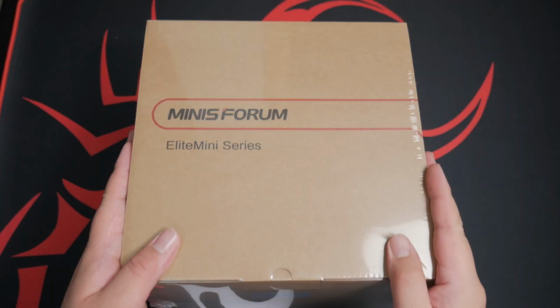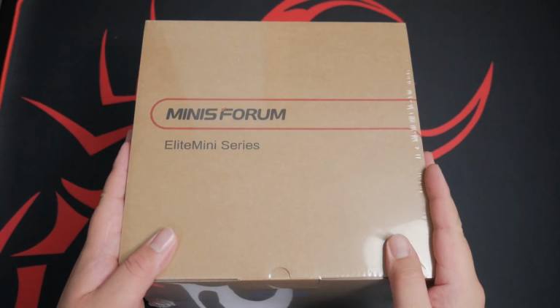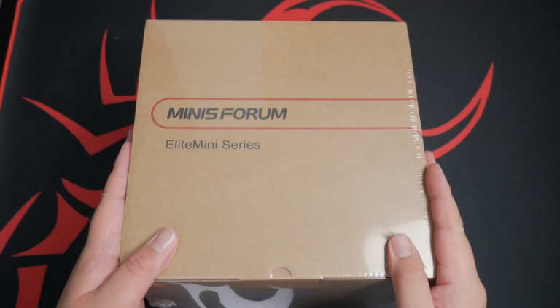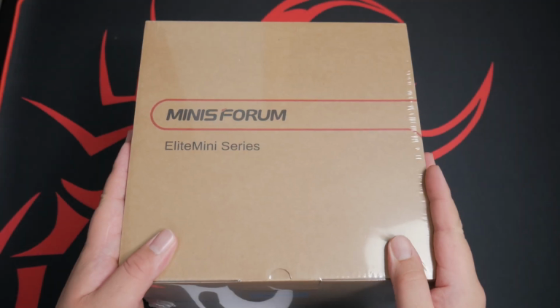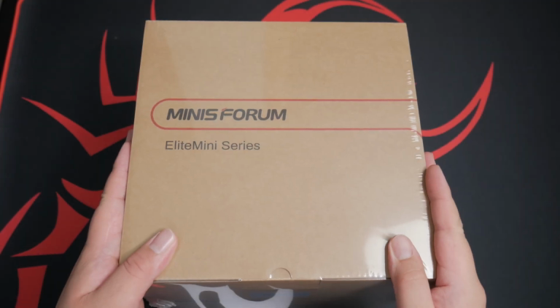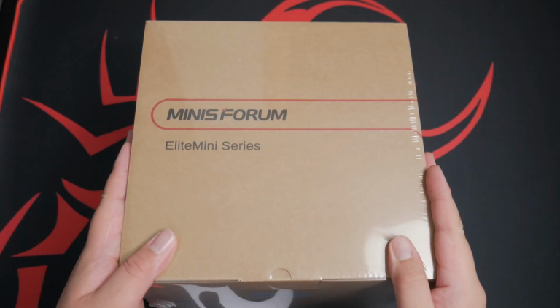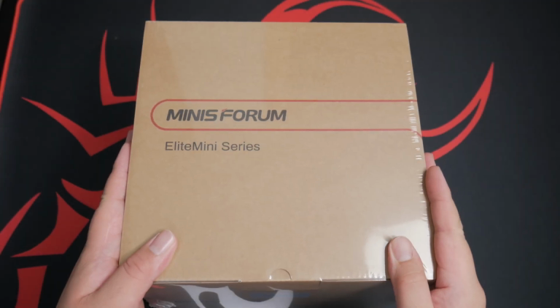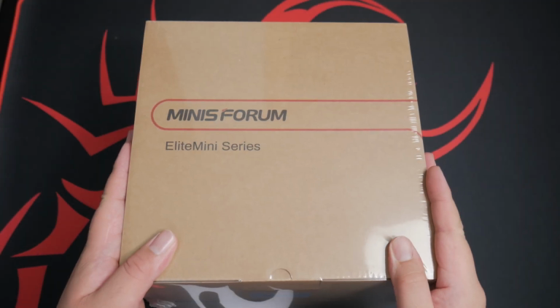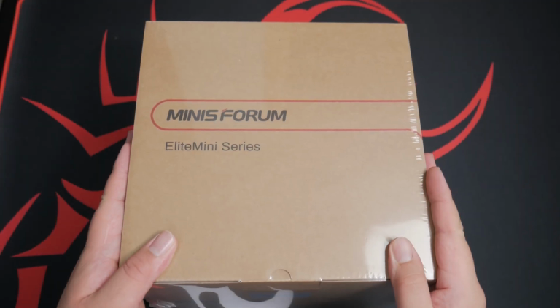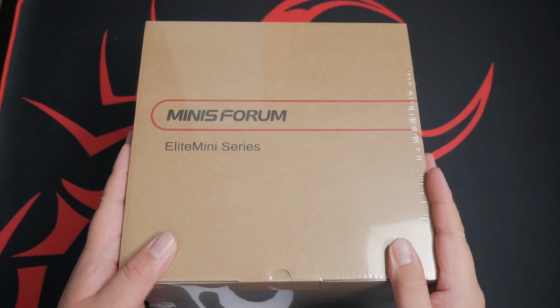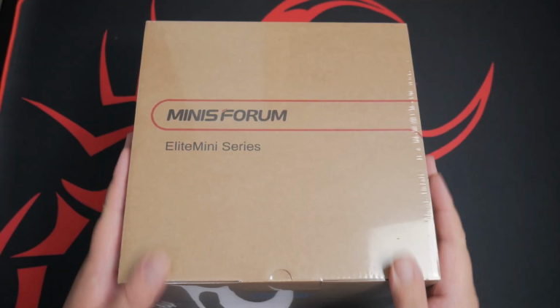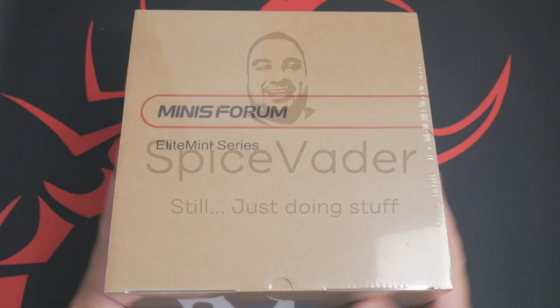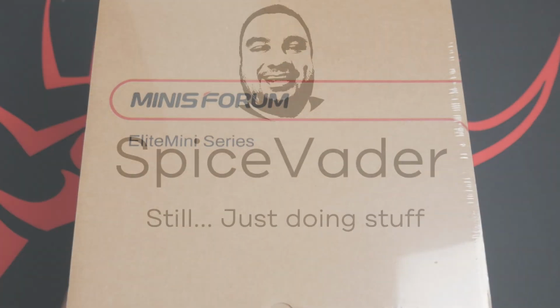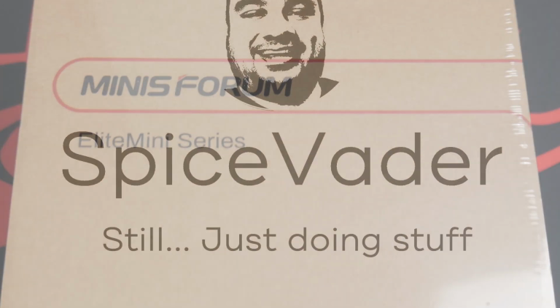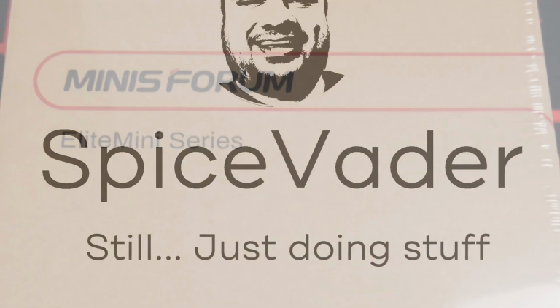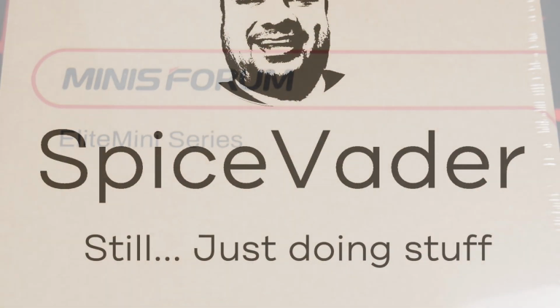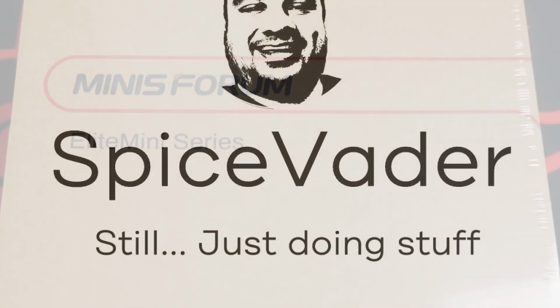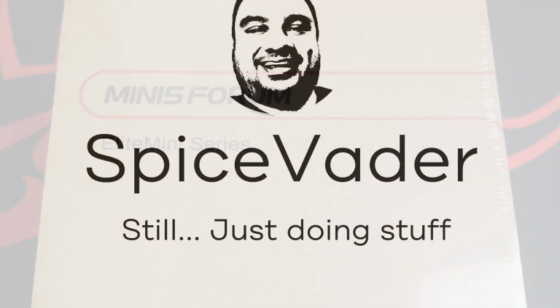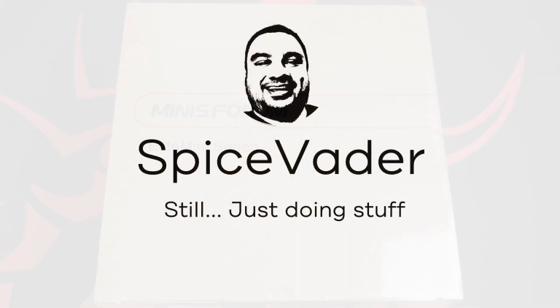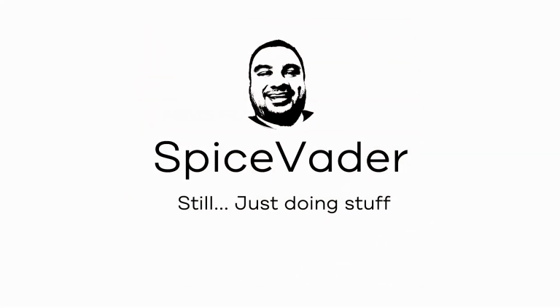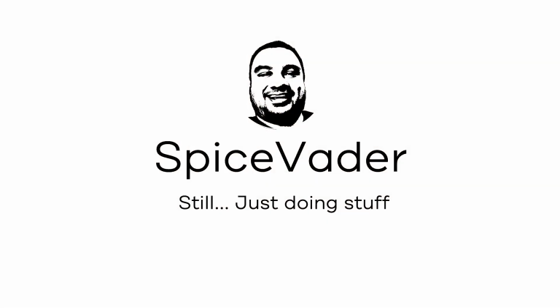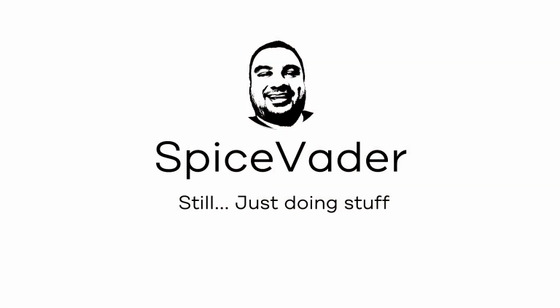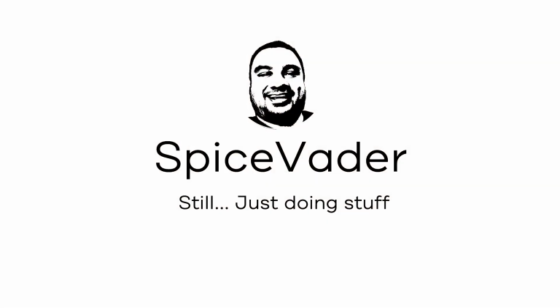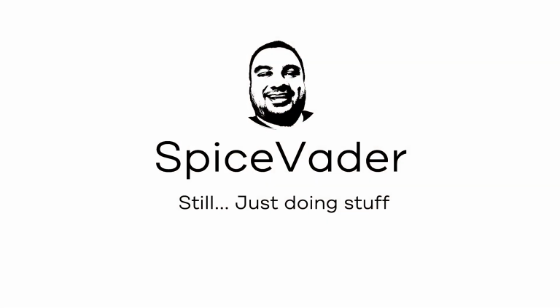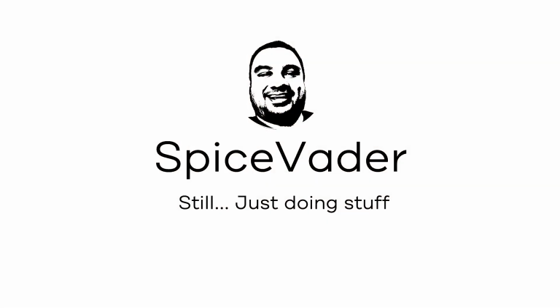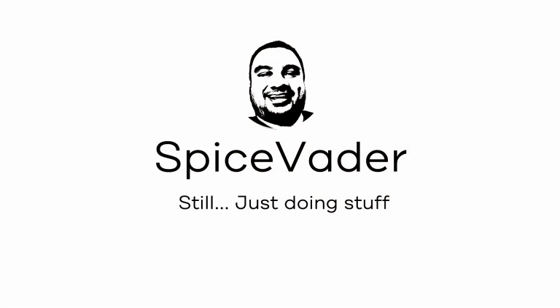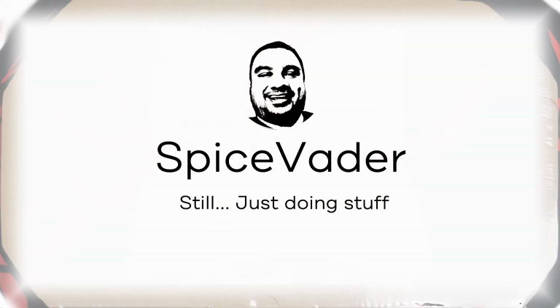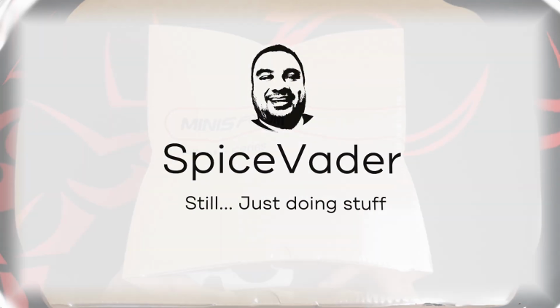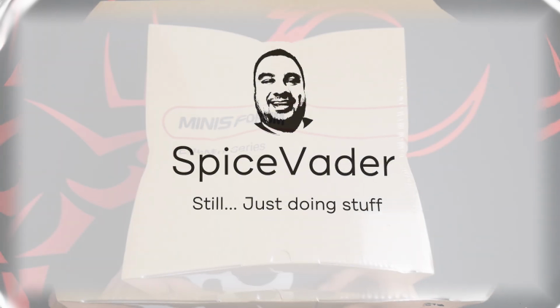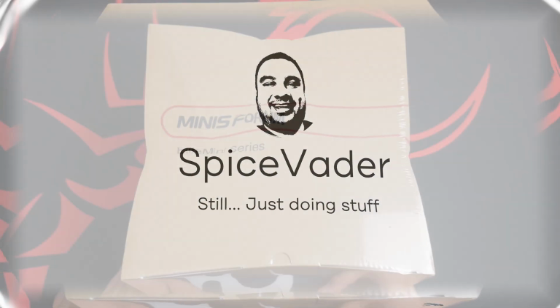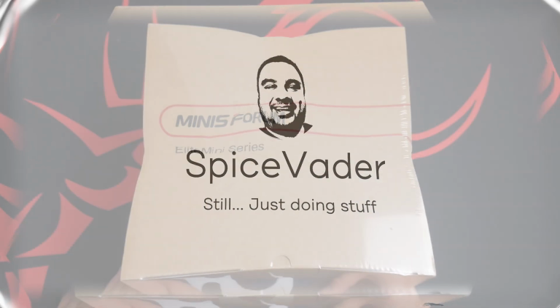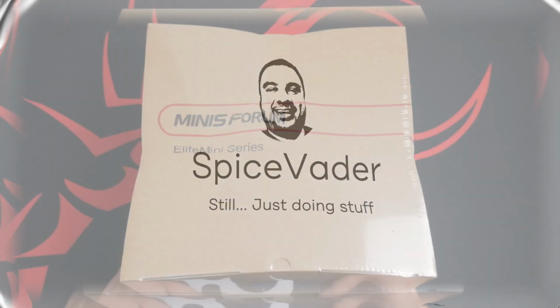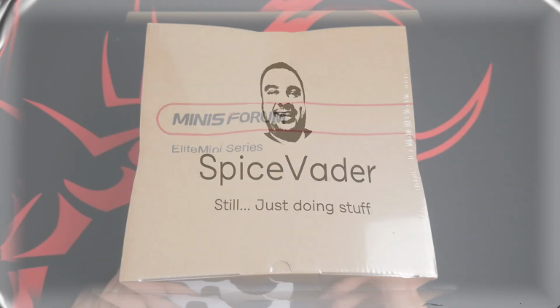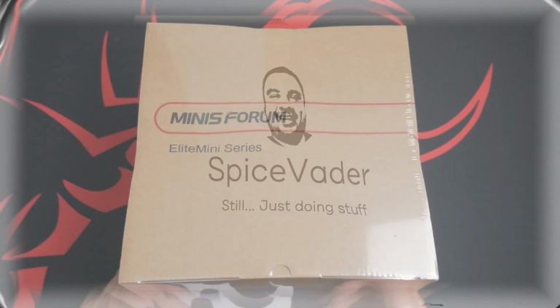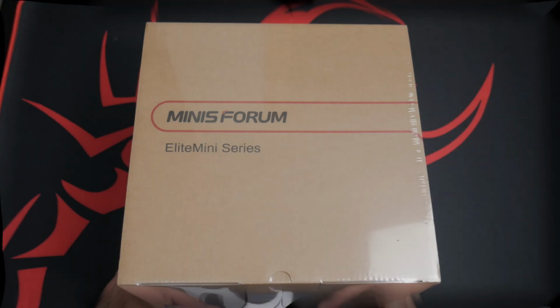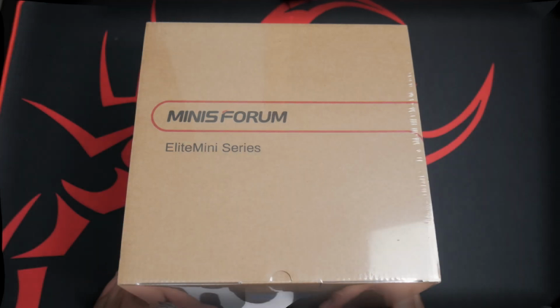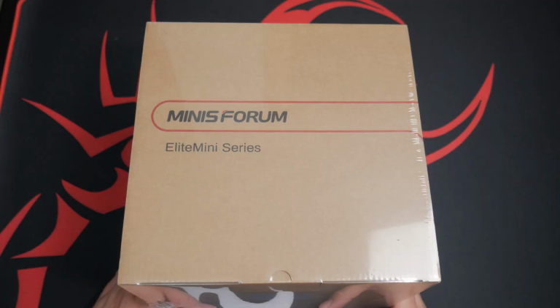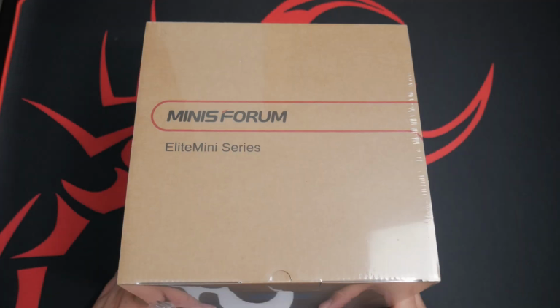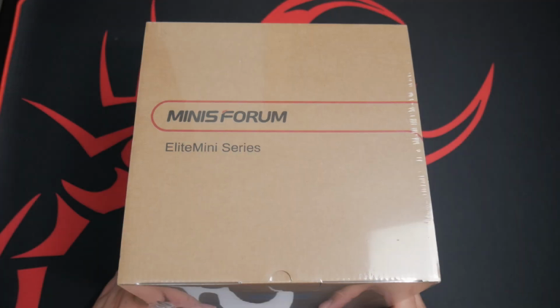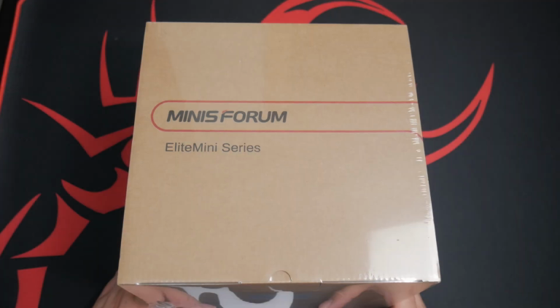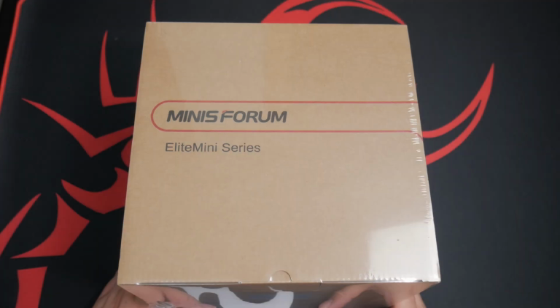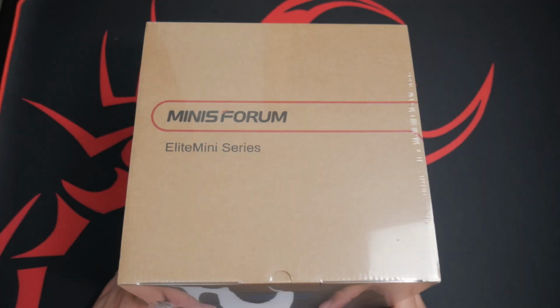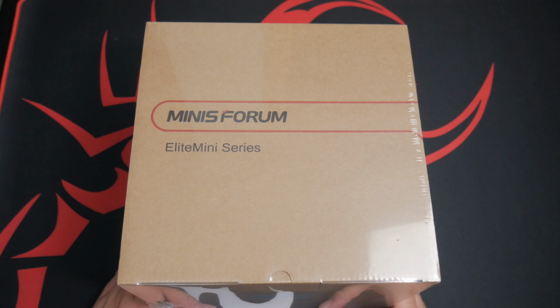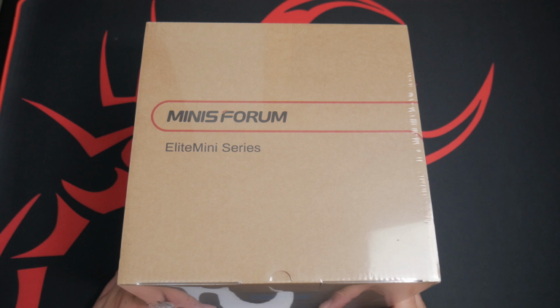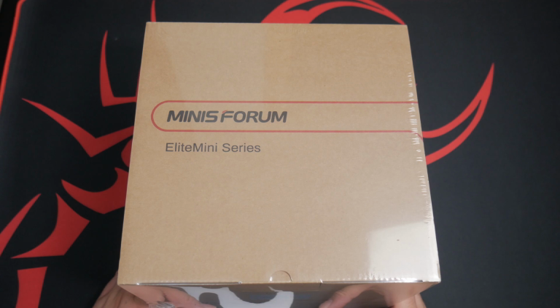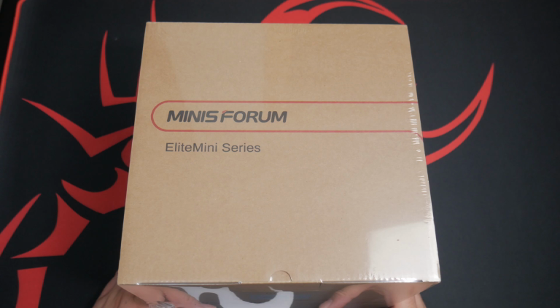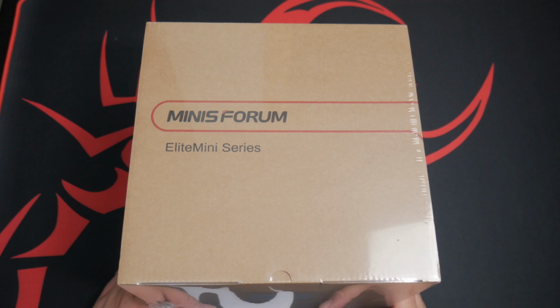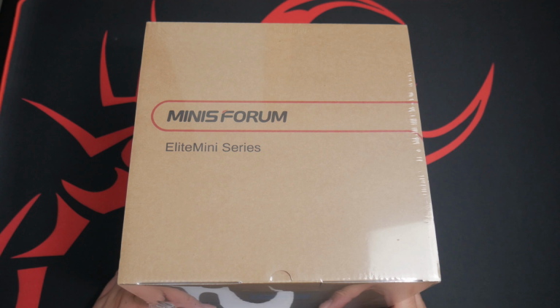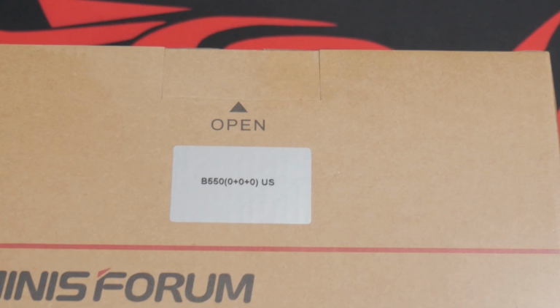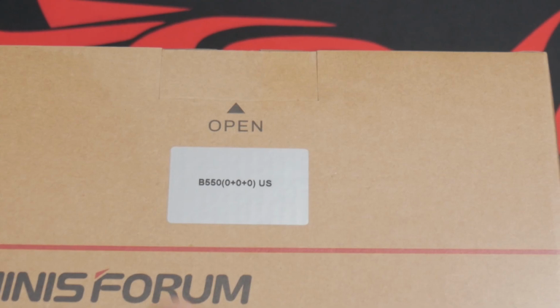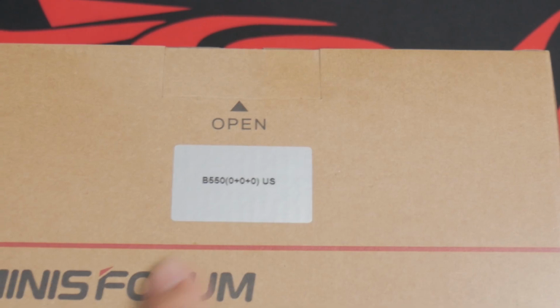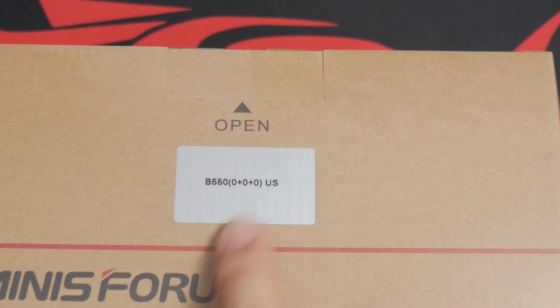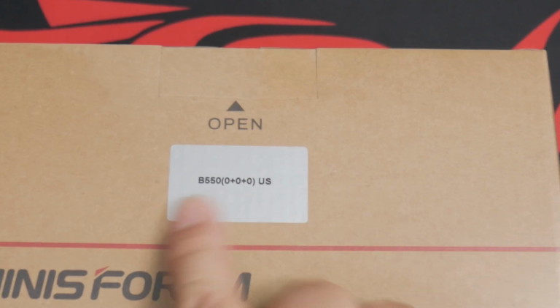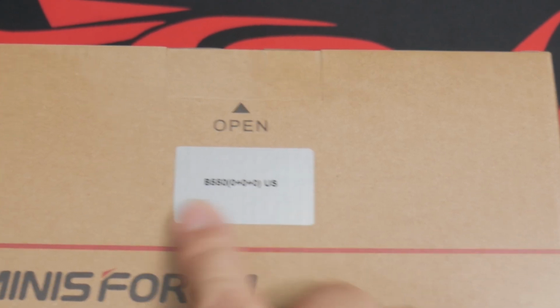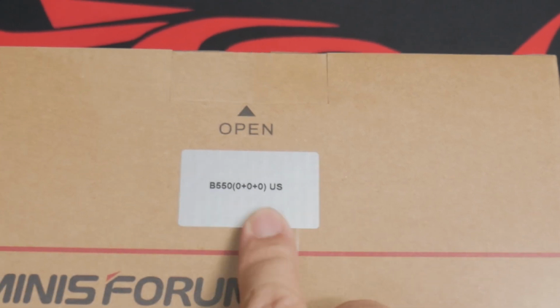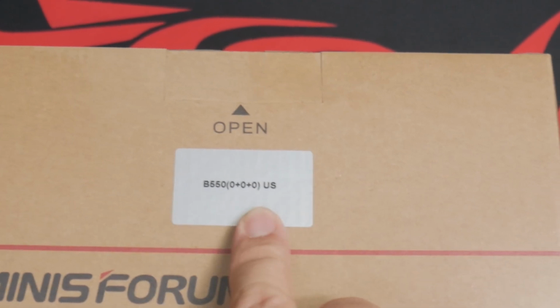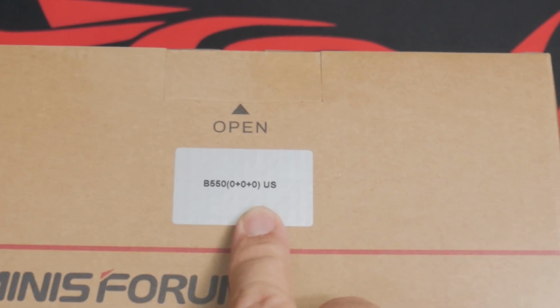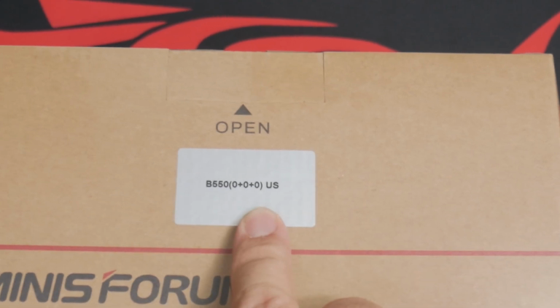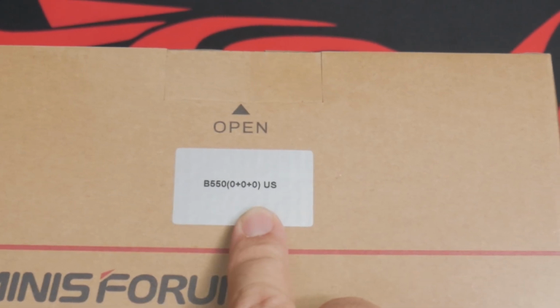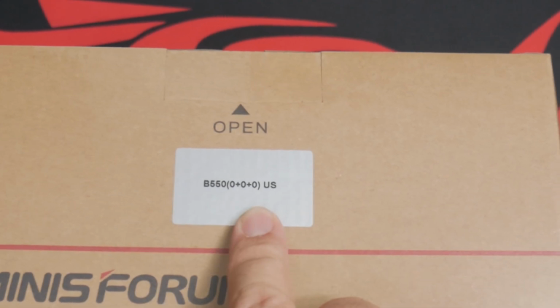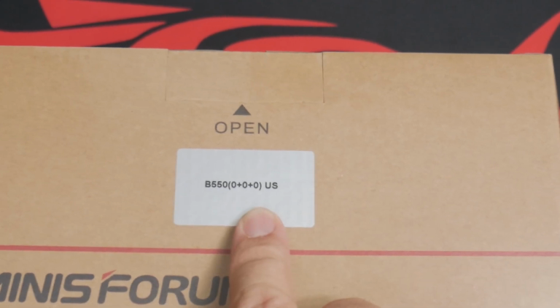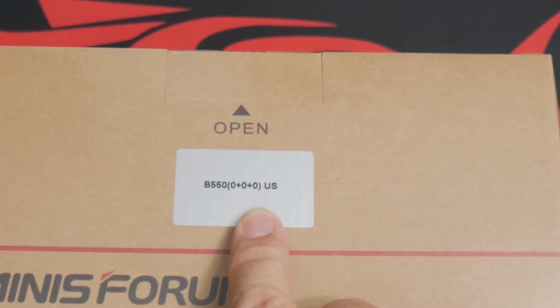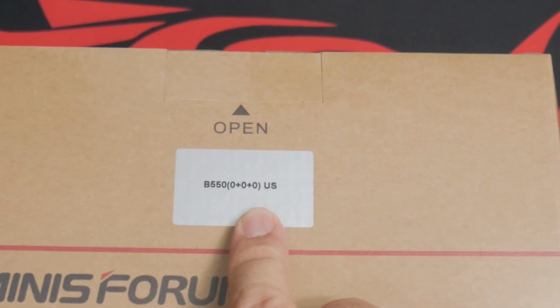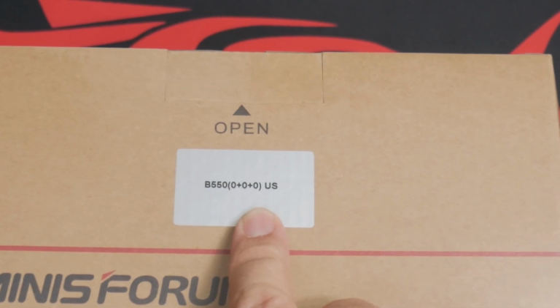Hello everyone, welcome back to SpiceVader. Today we're unboxing the Minisforum Elite Mini B550.